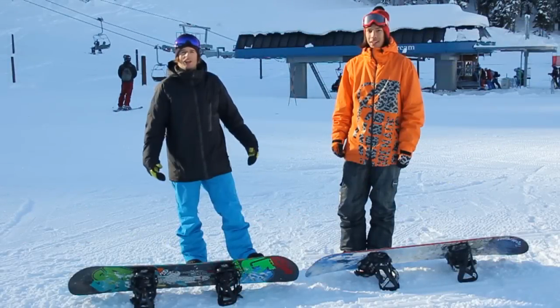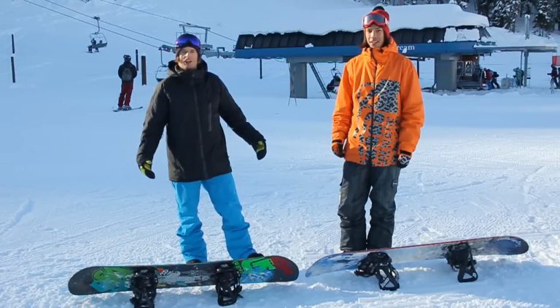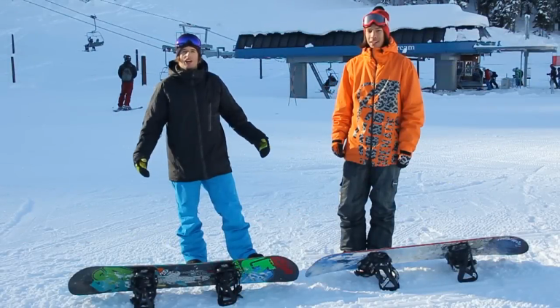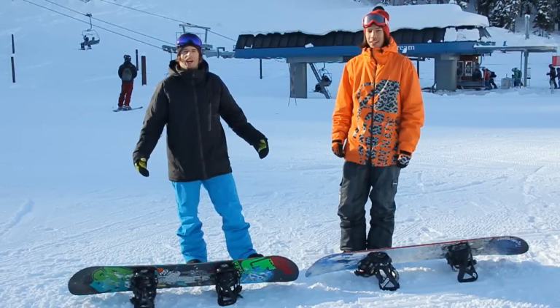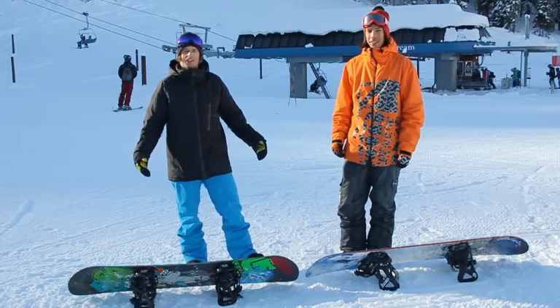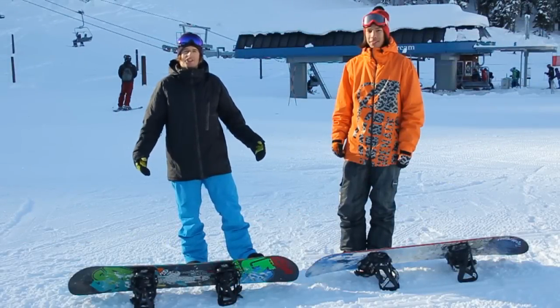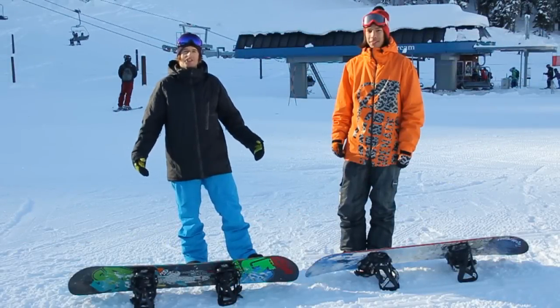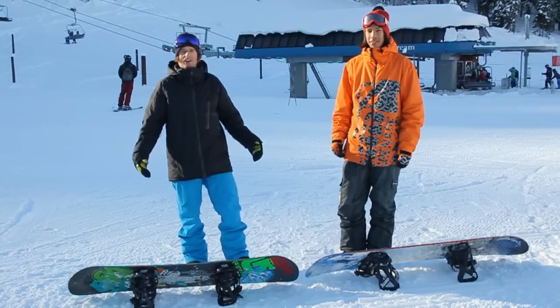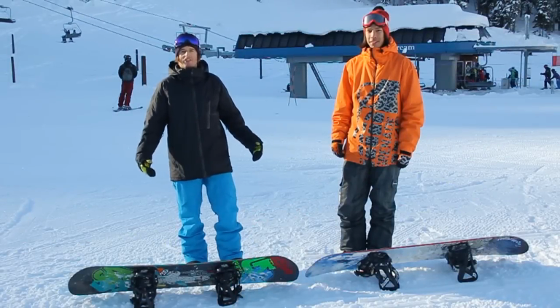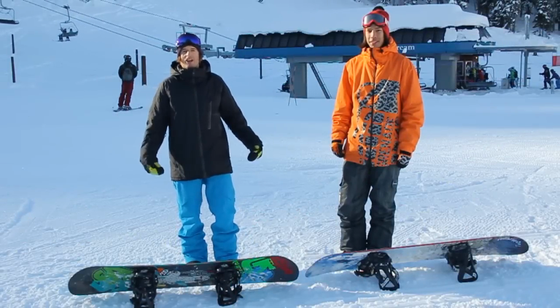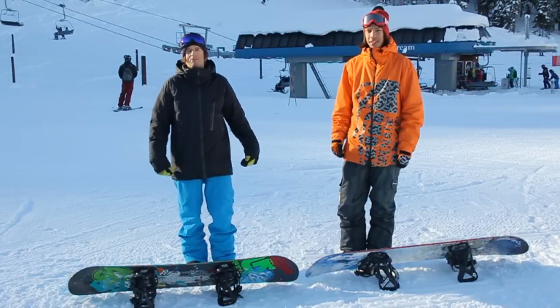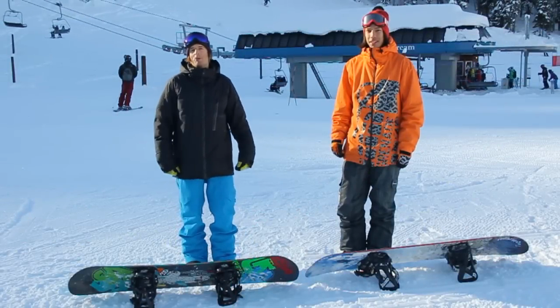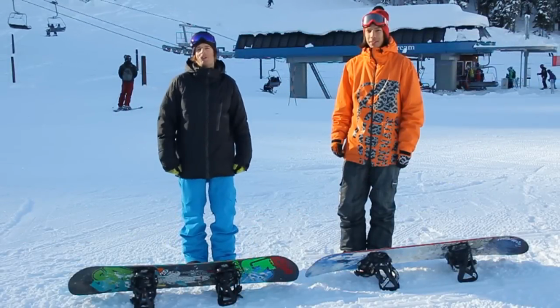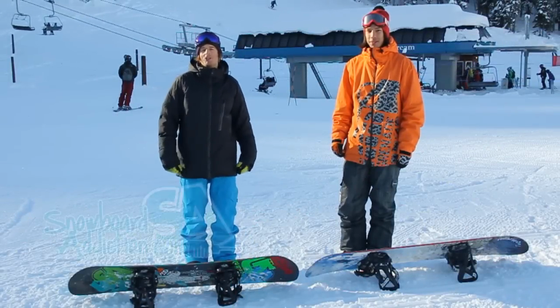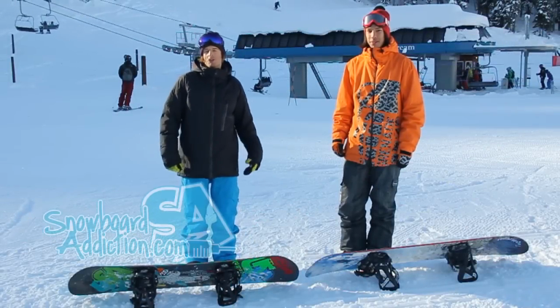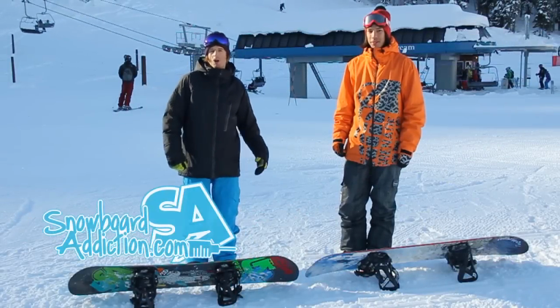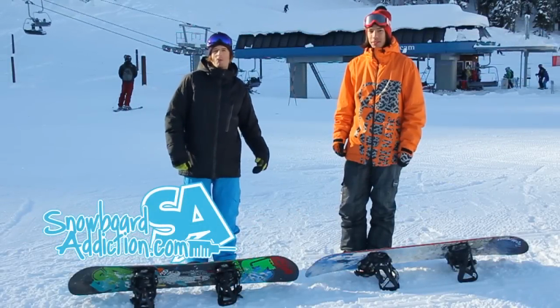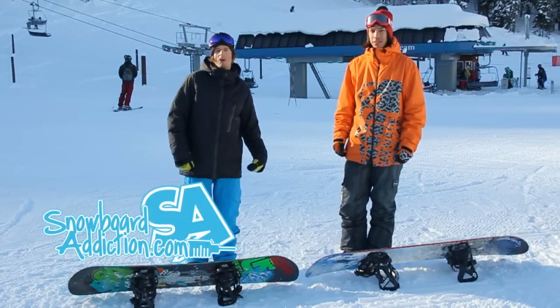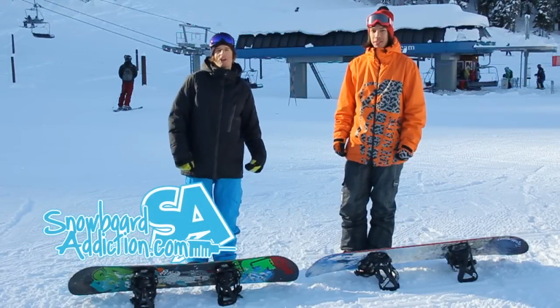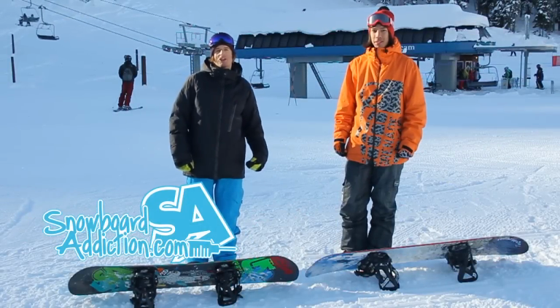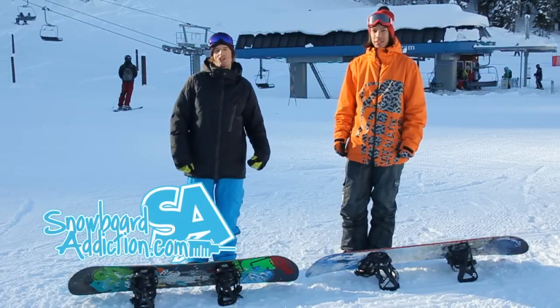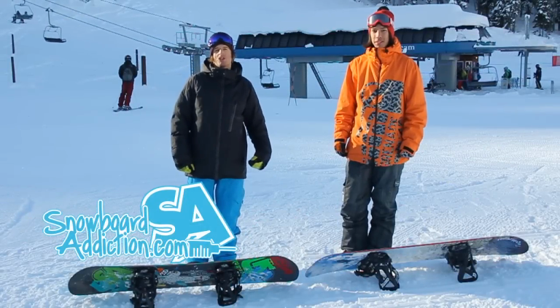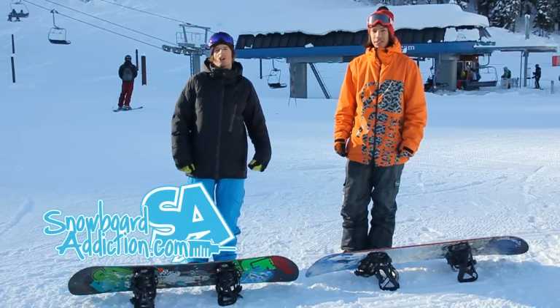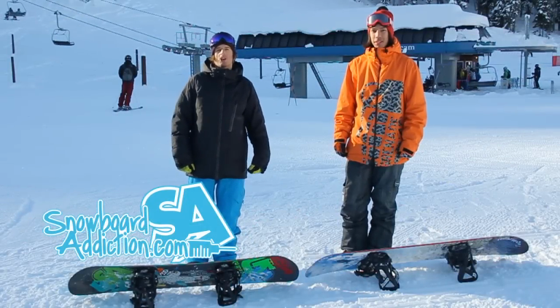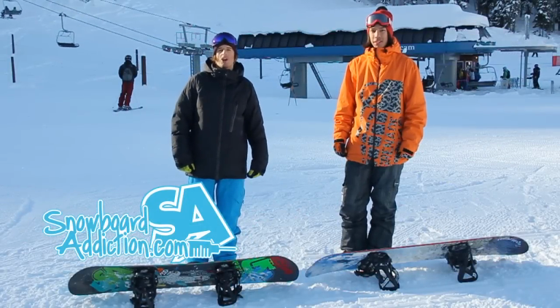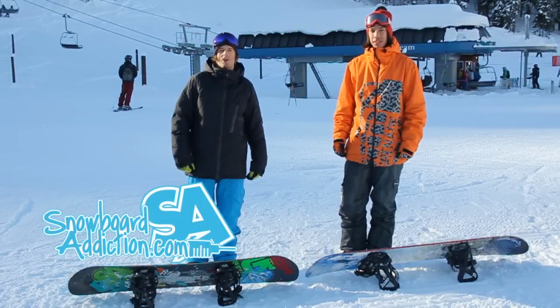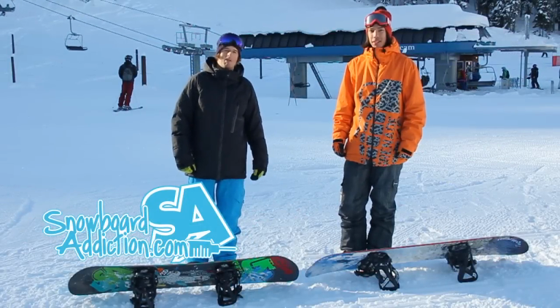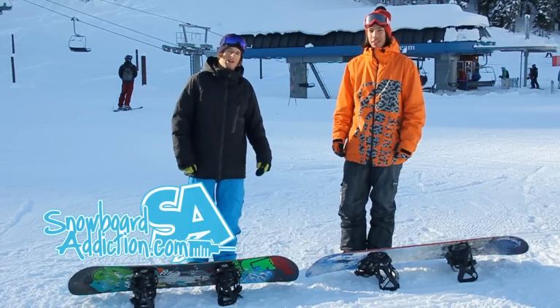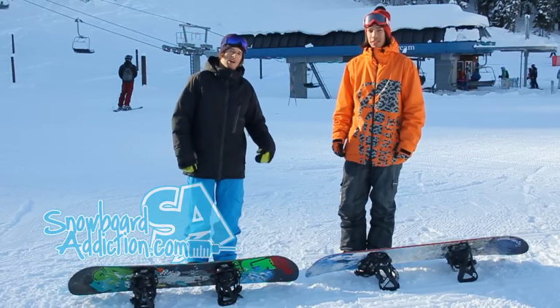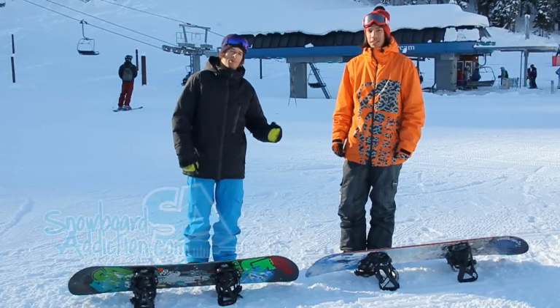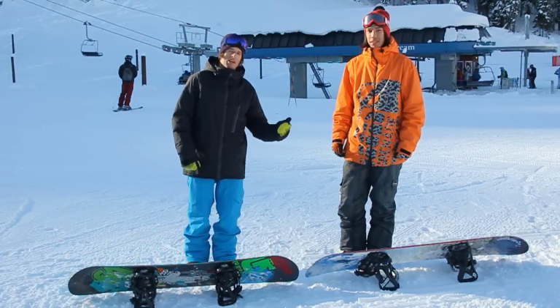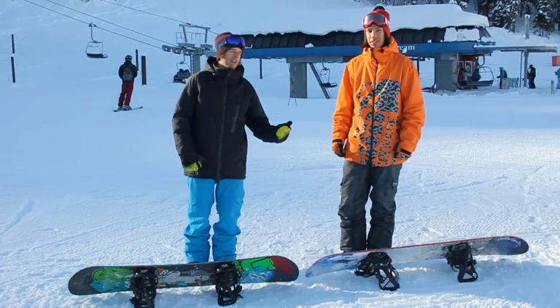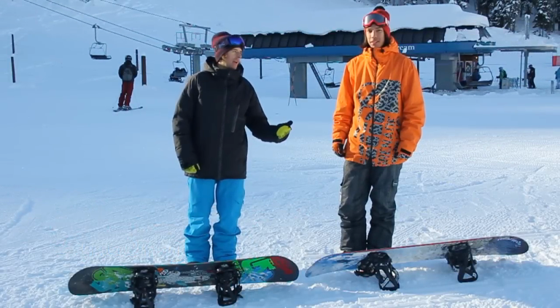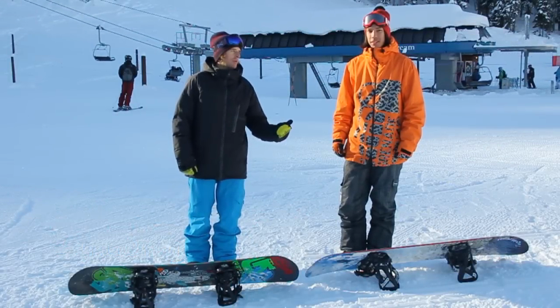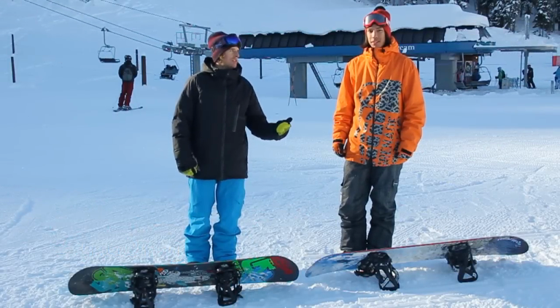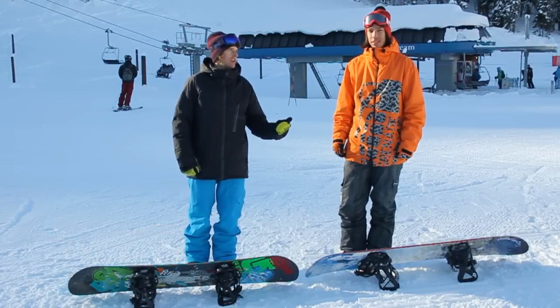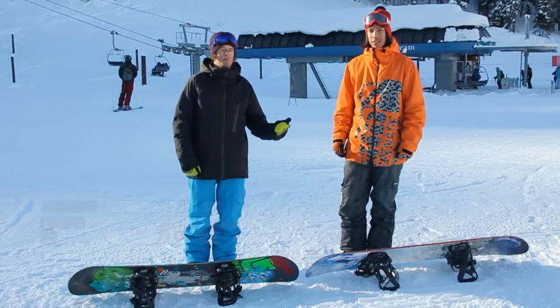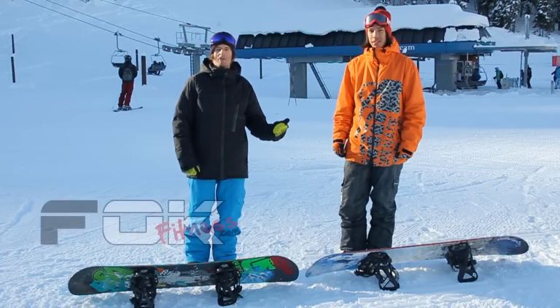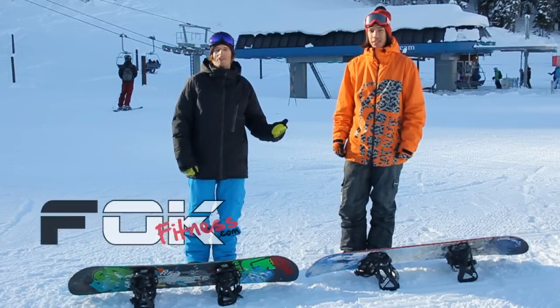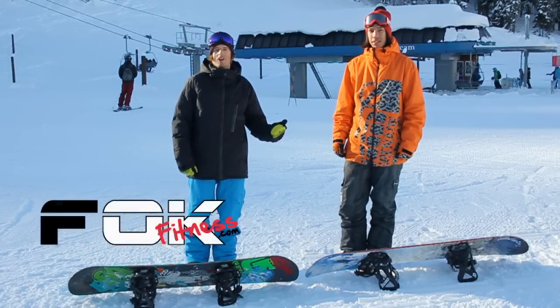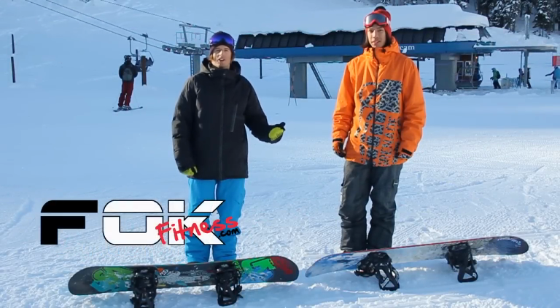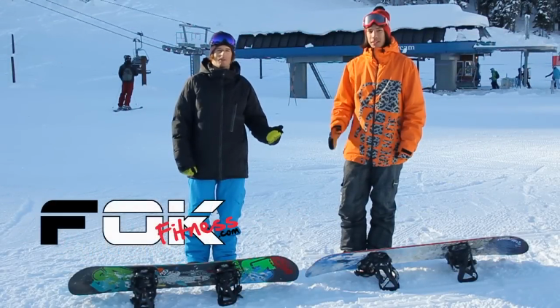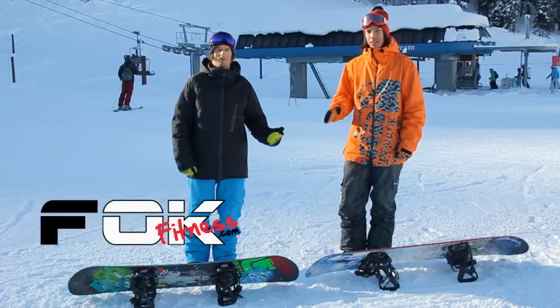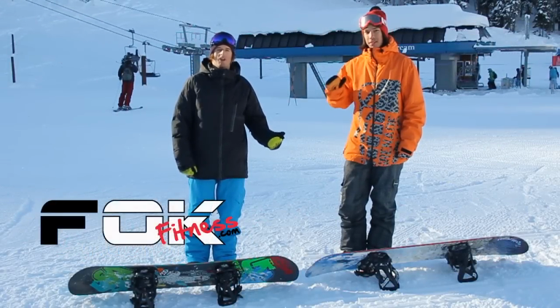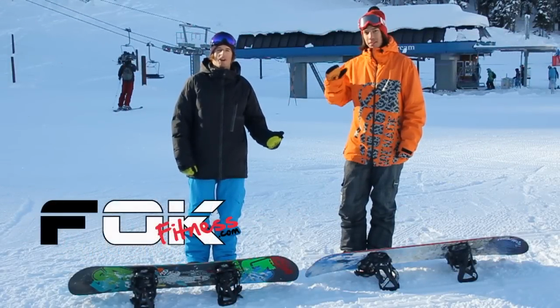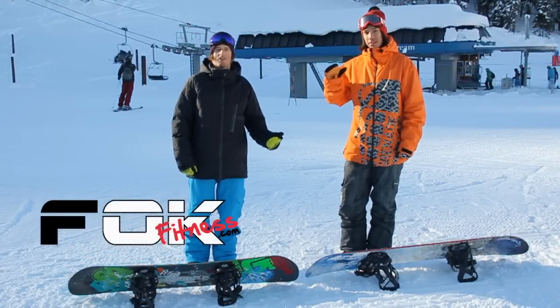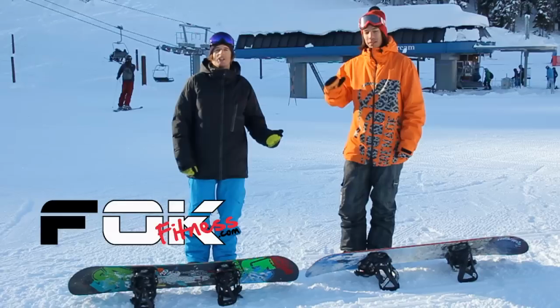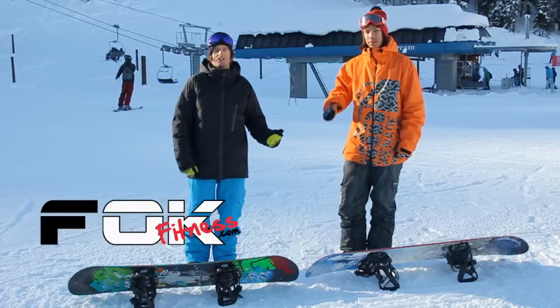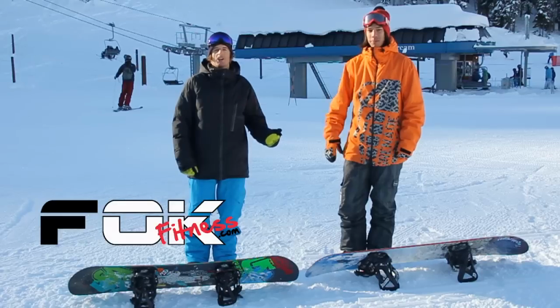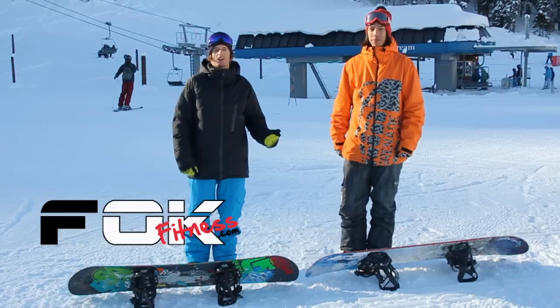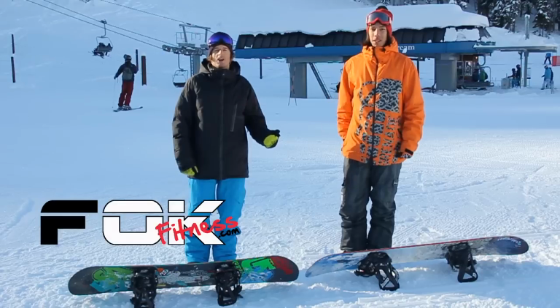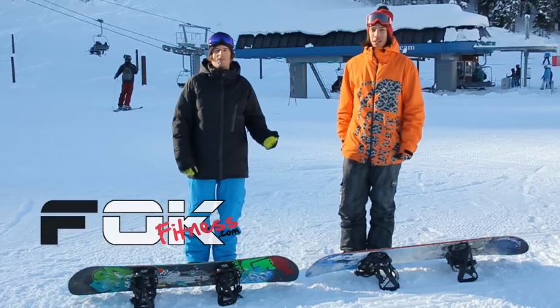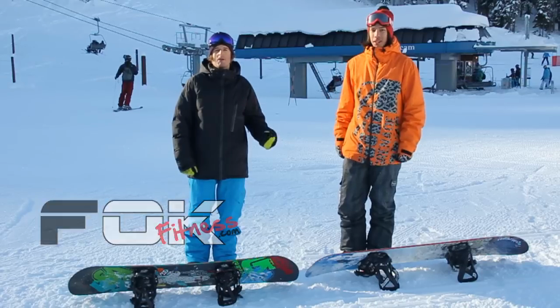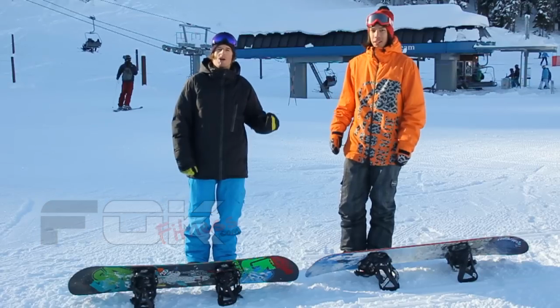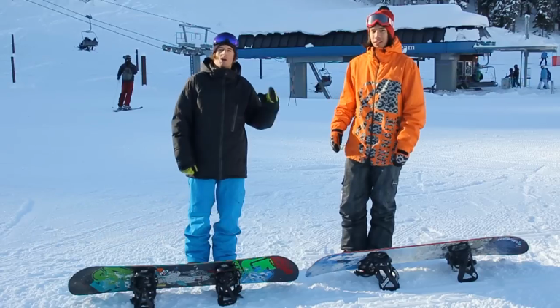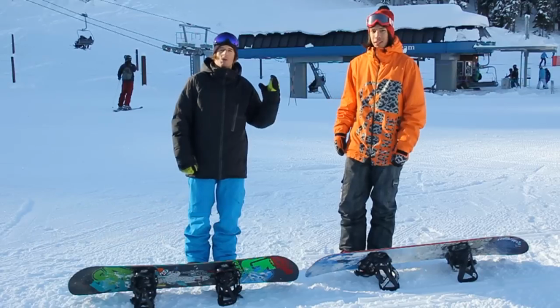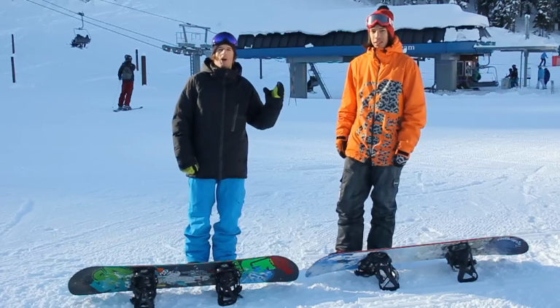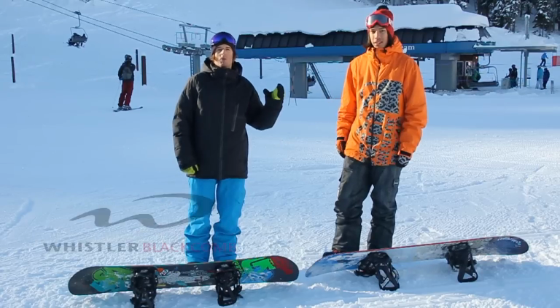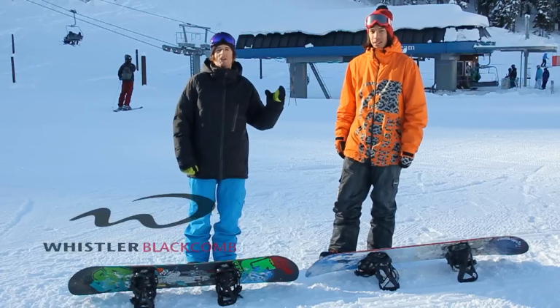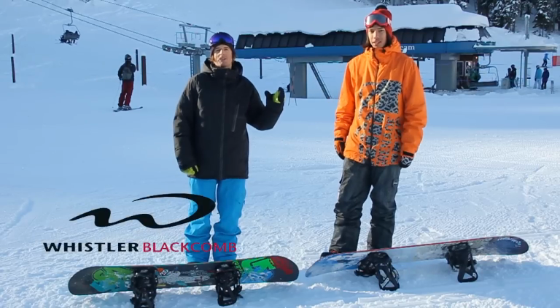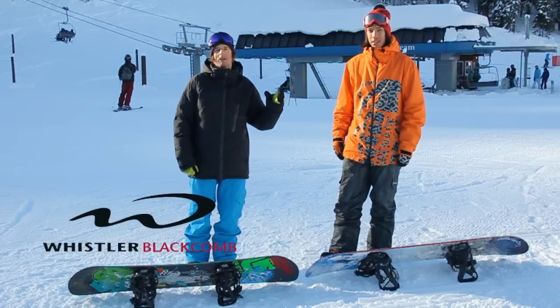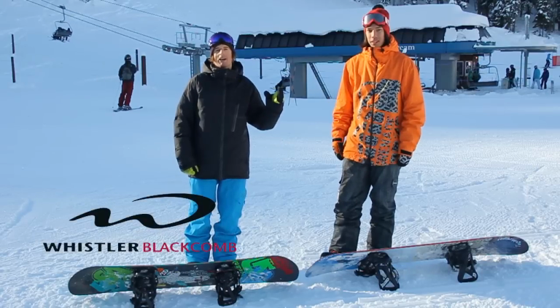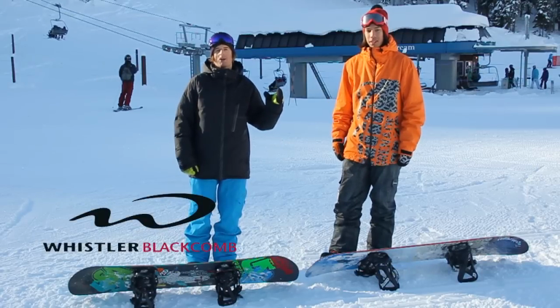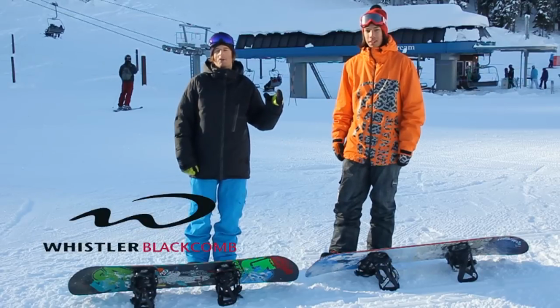Hi, this is Nev Lapwood from snowboardaddiction.com. I'm here today with J.P. Fock from FockFitness.com. We're at Whistler Blackcomb.